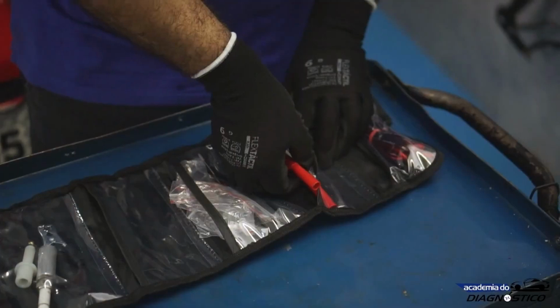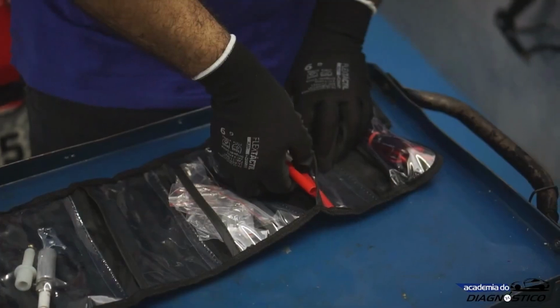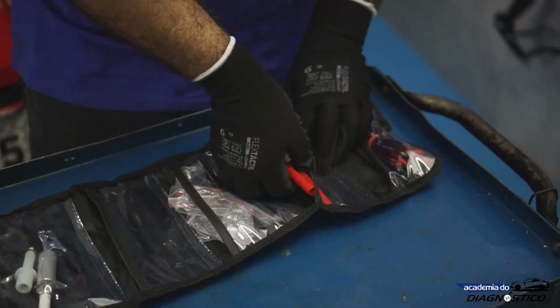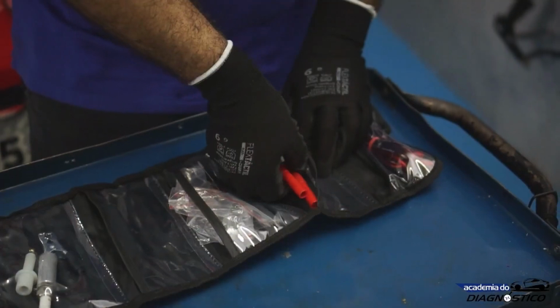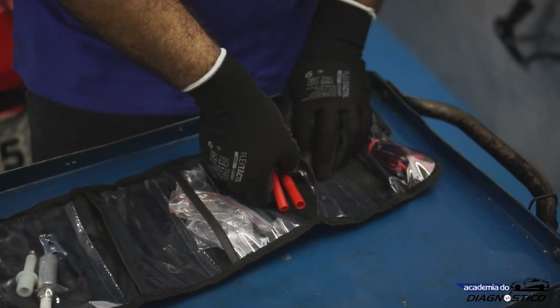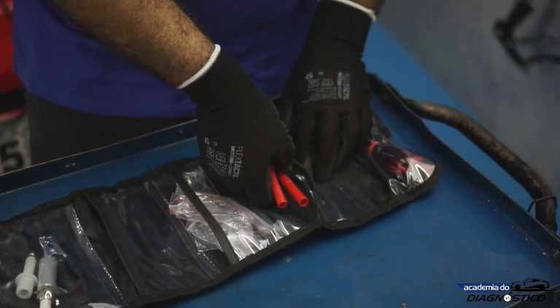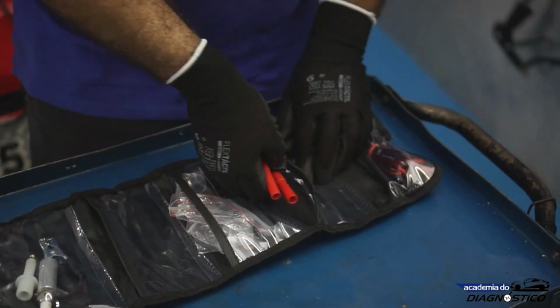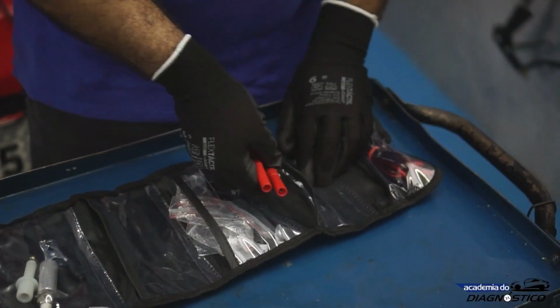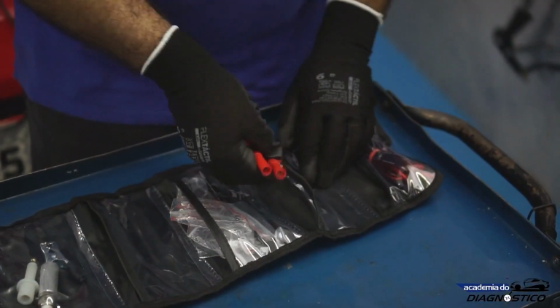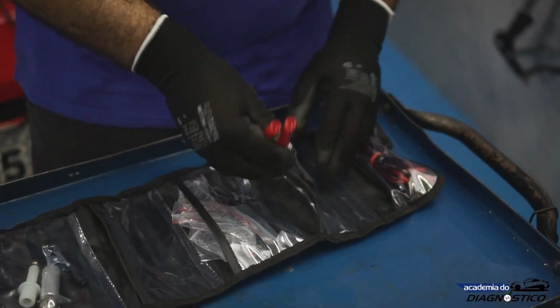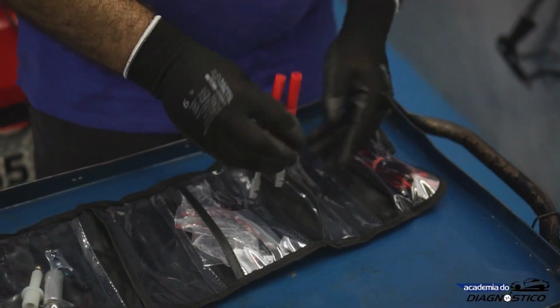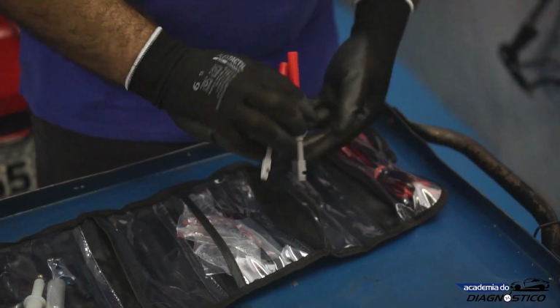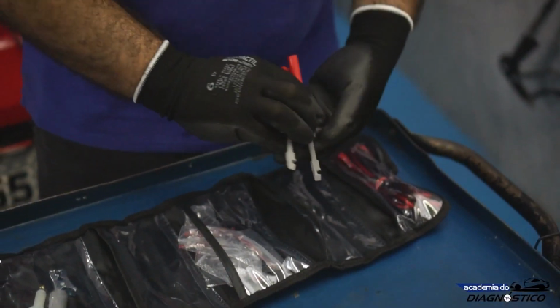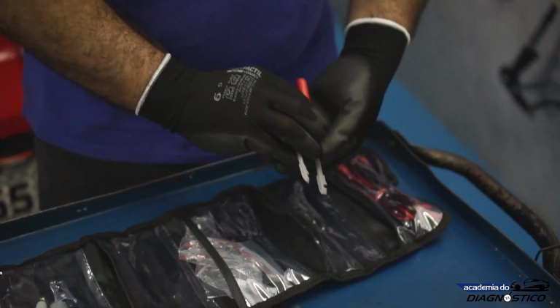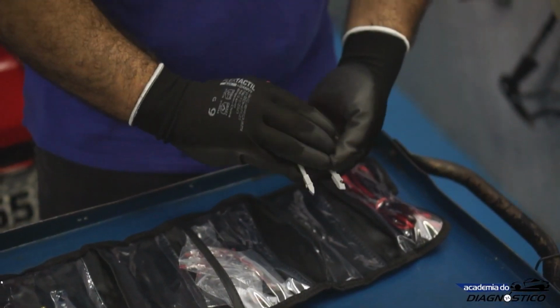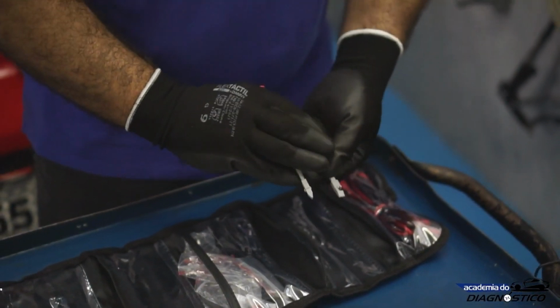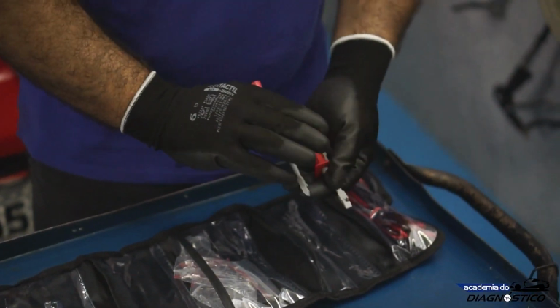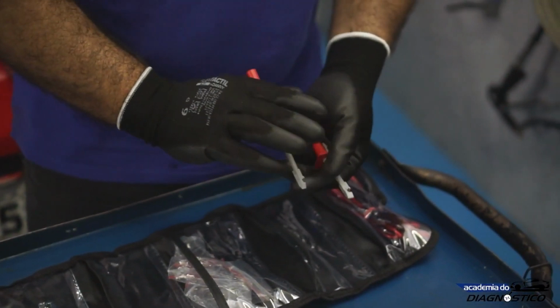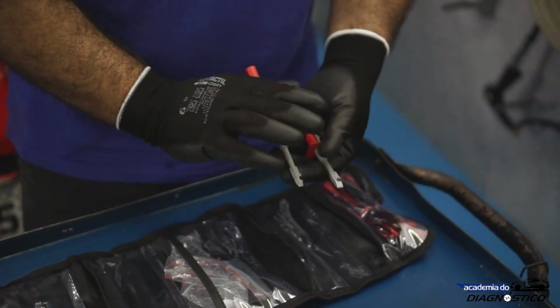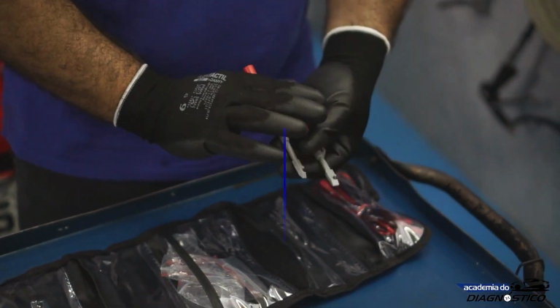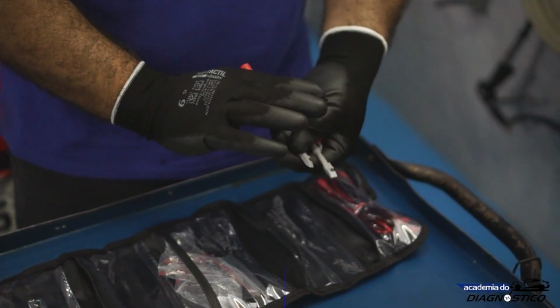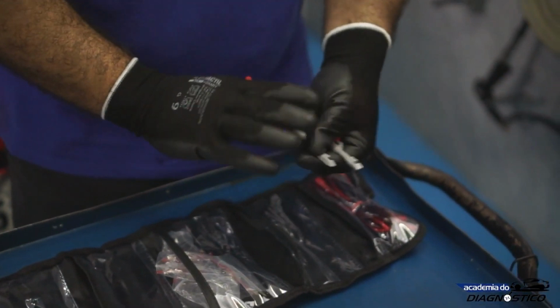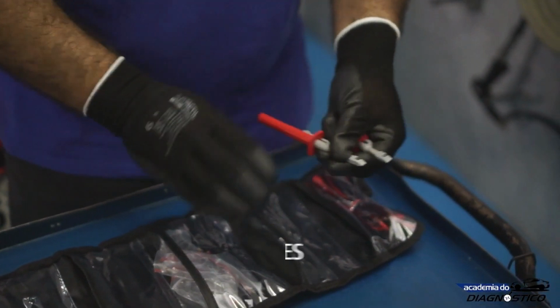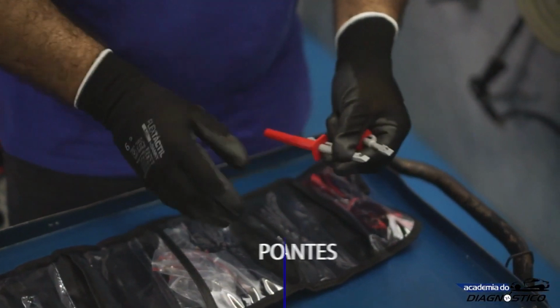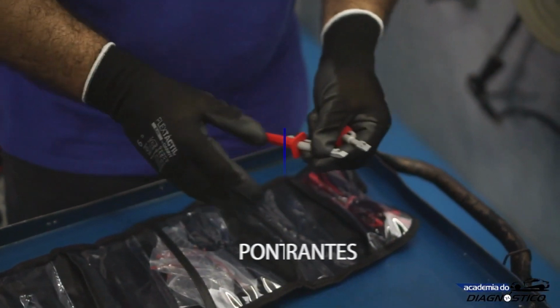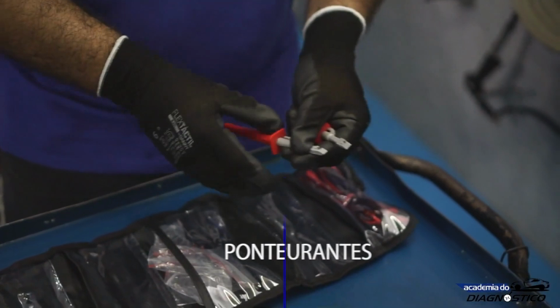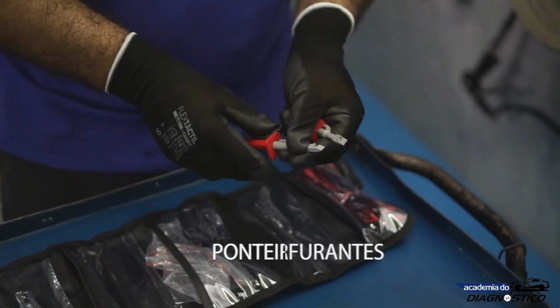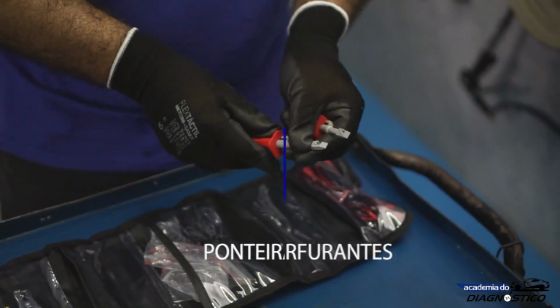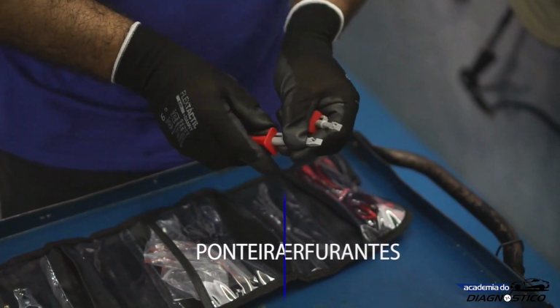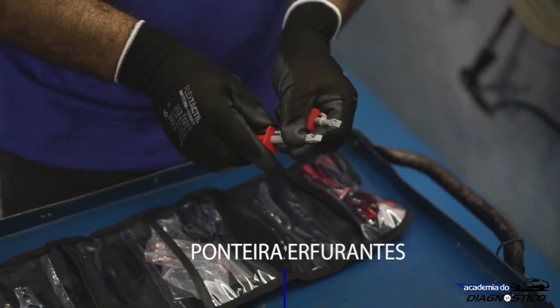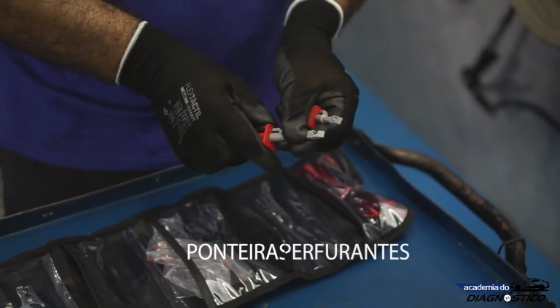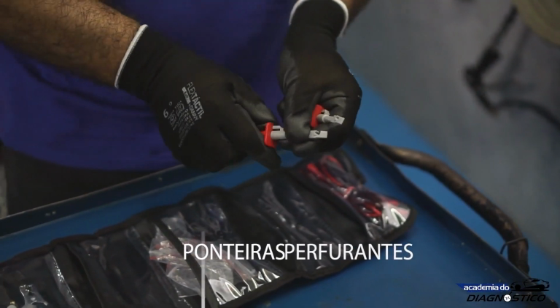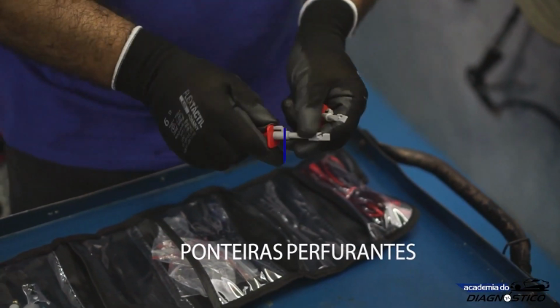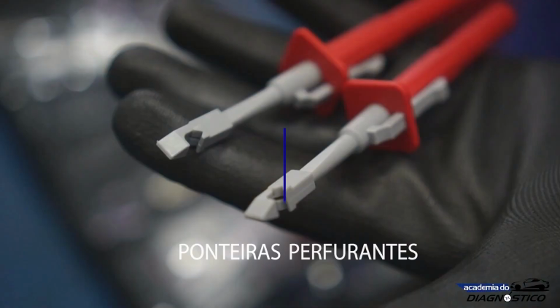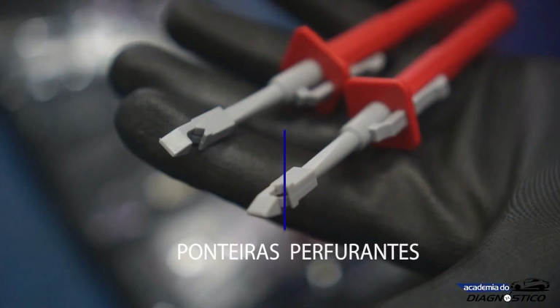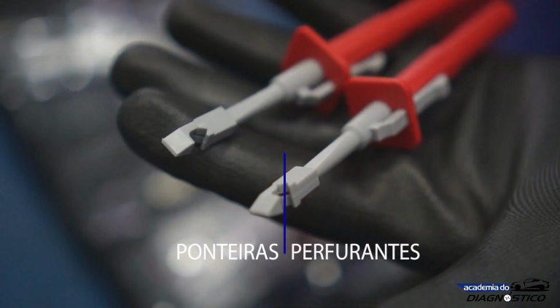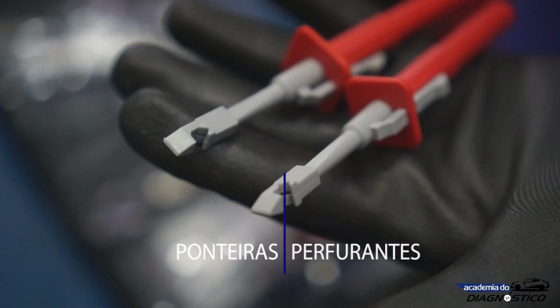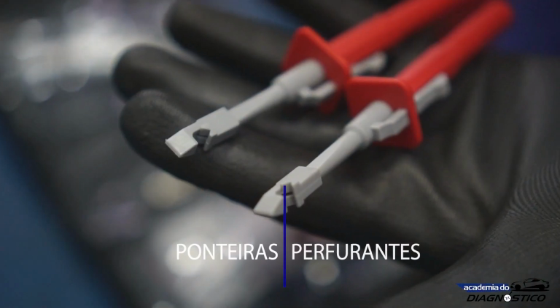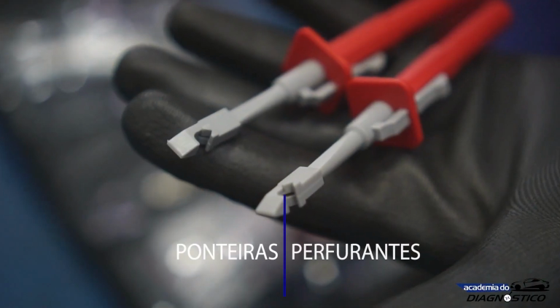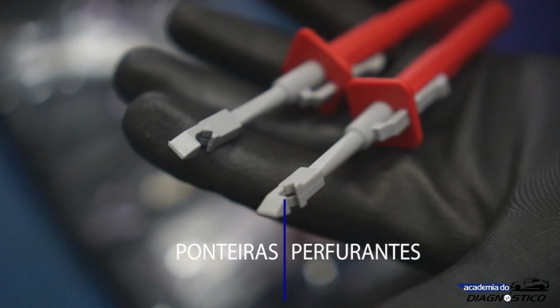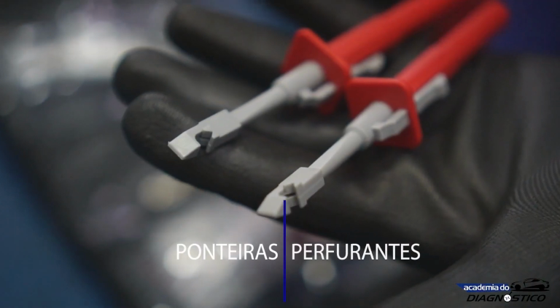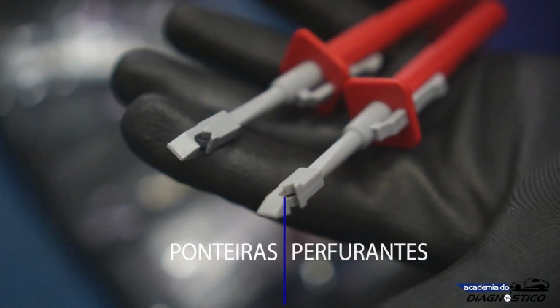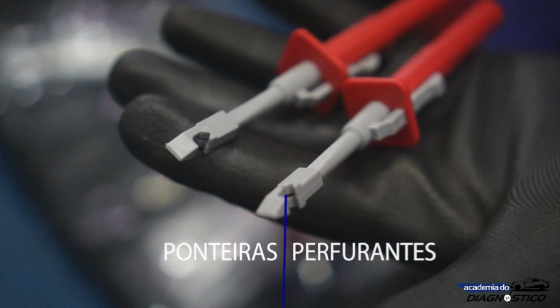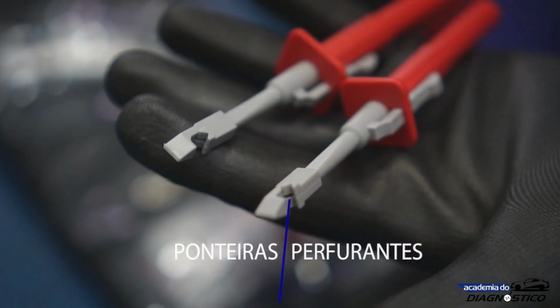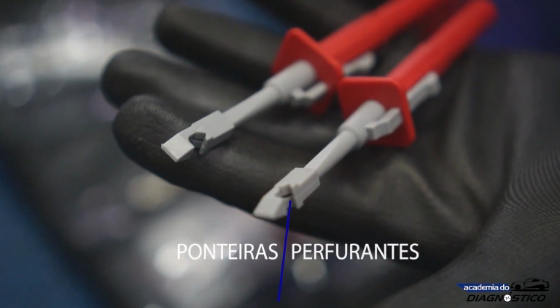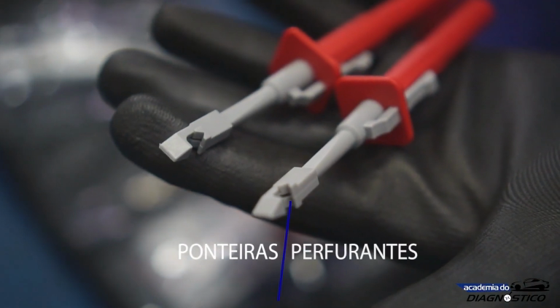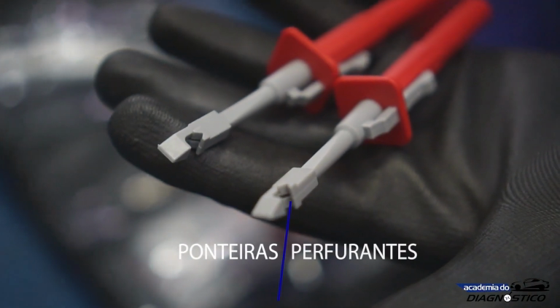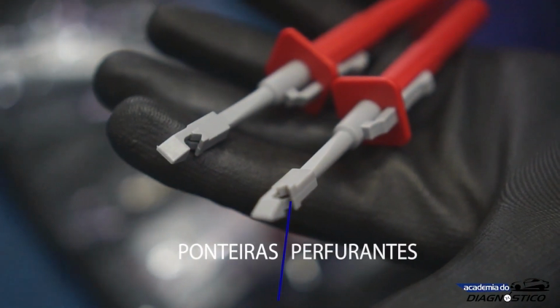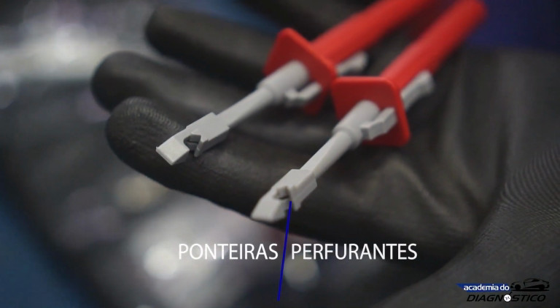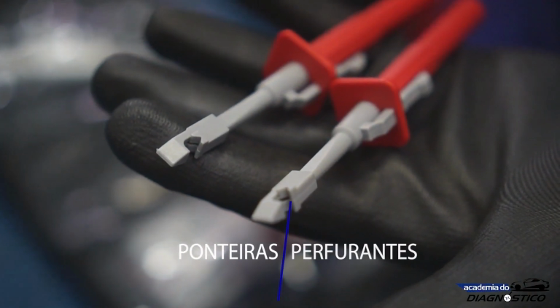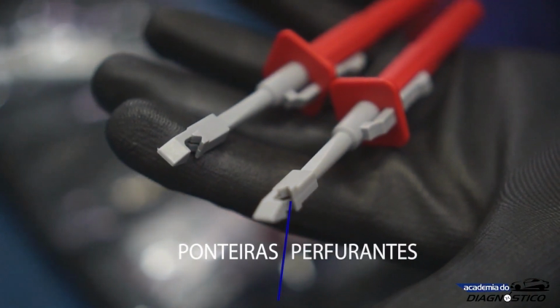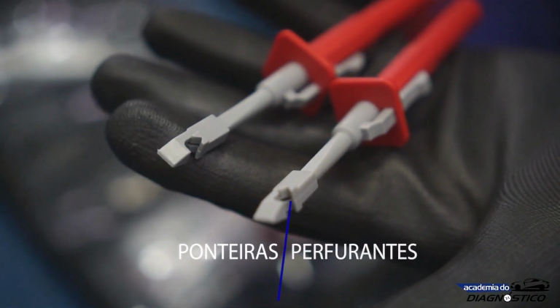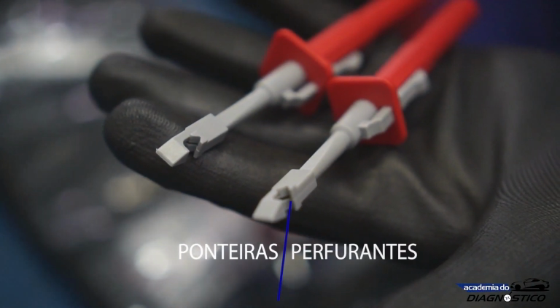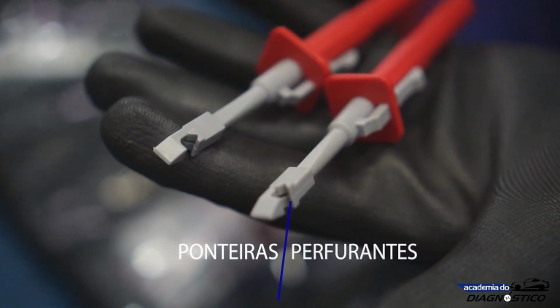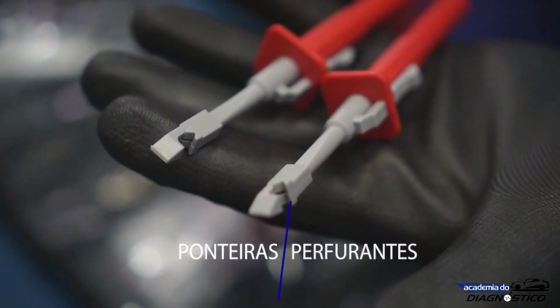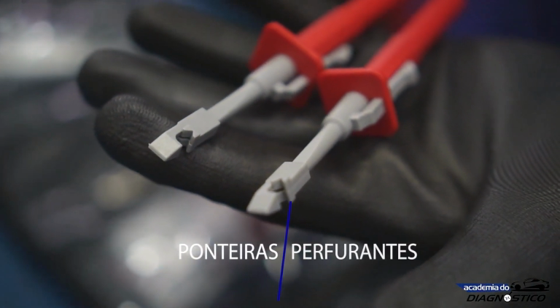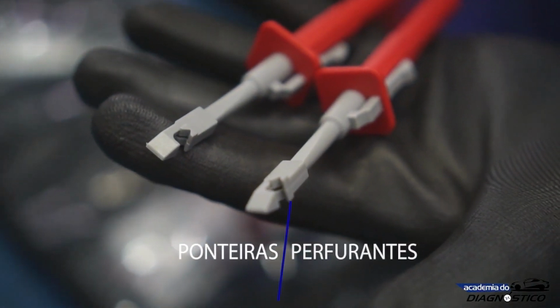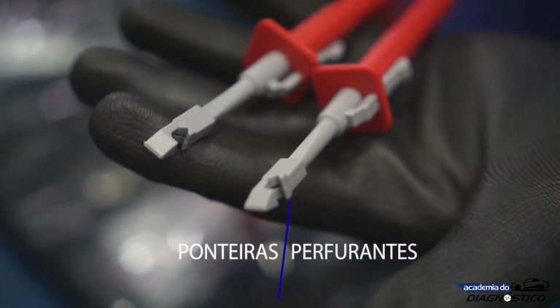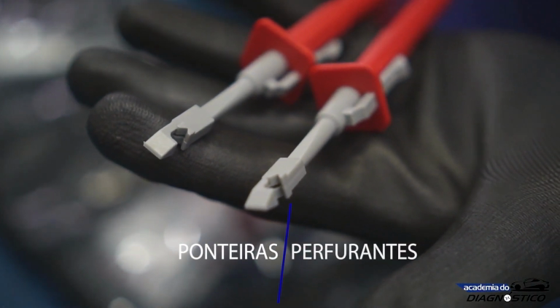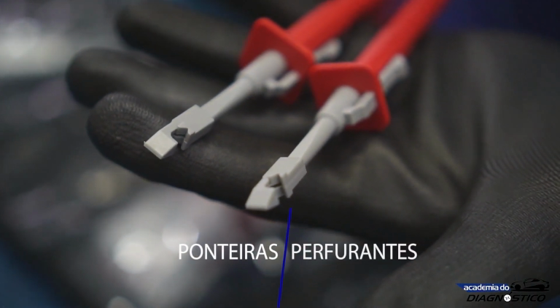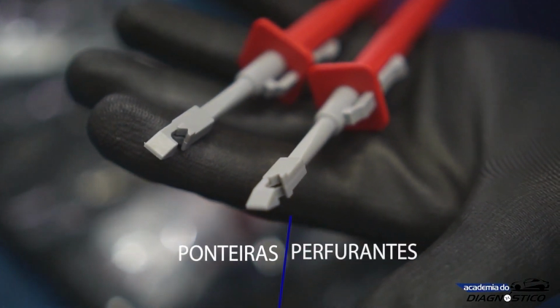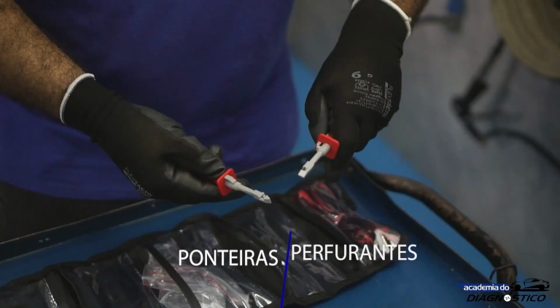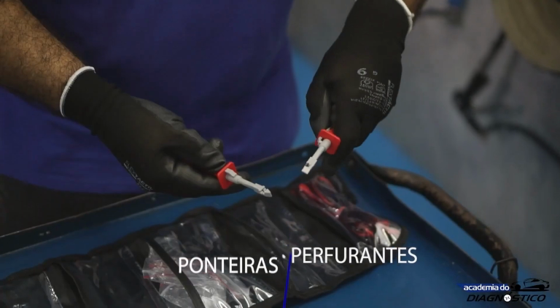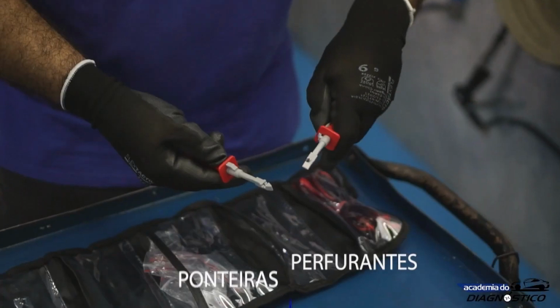The kit also comes with two insulation piercing probes, which are very useful for electrical tests.